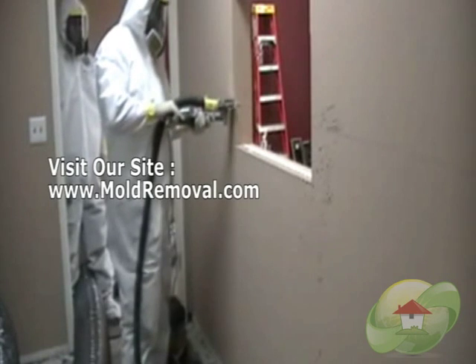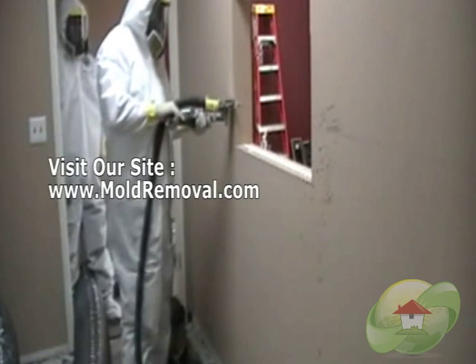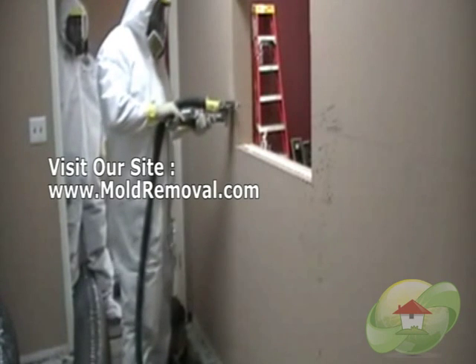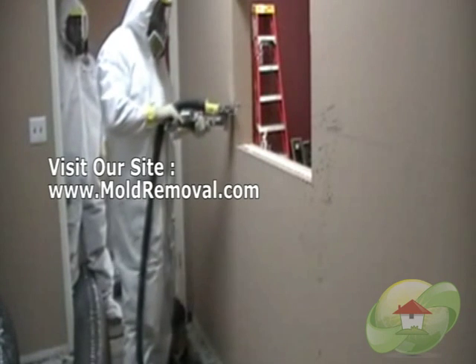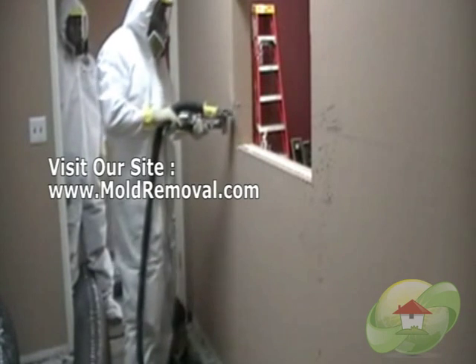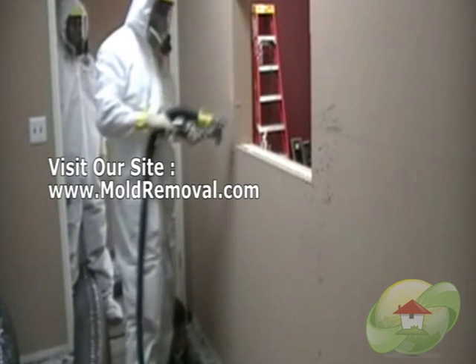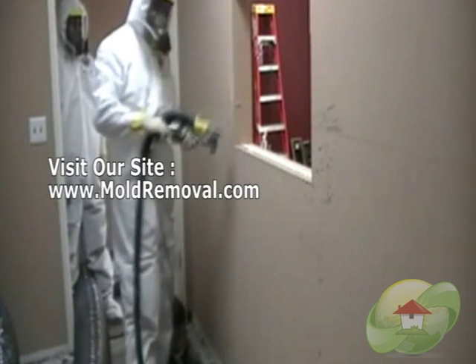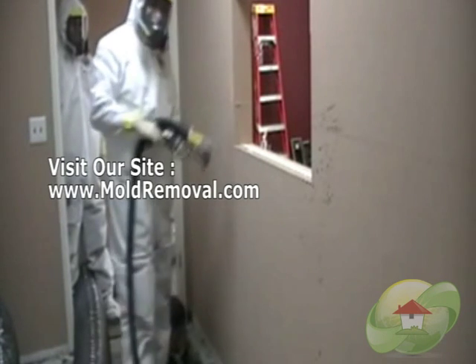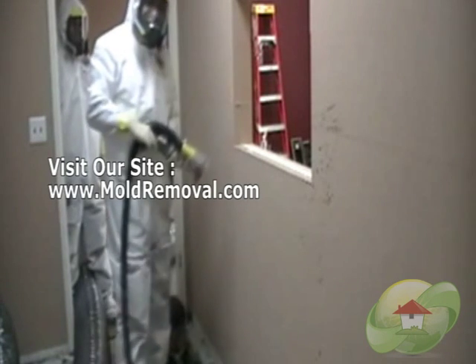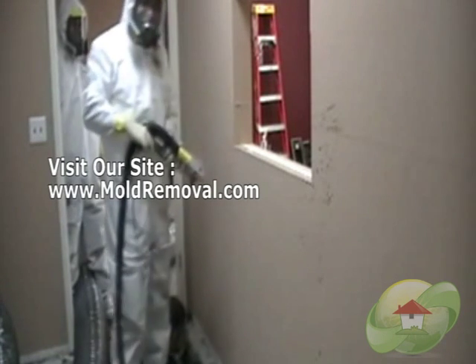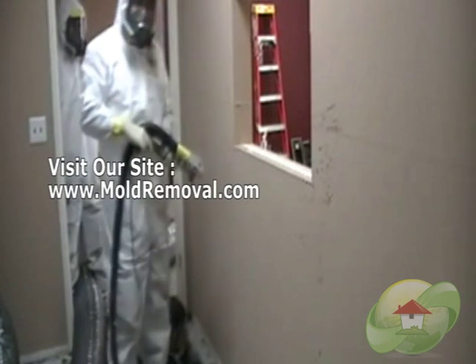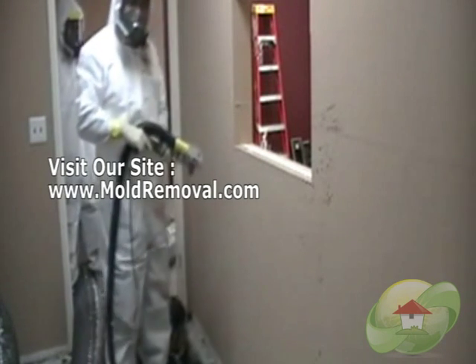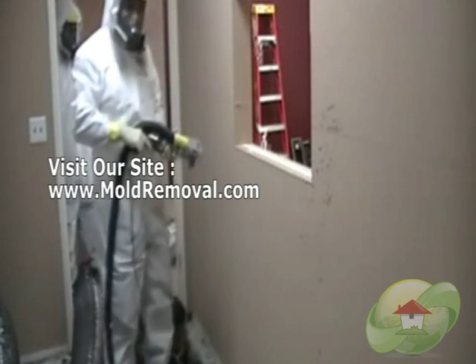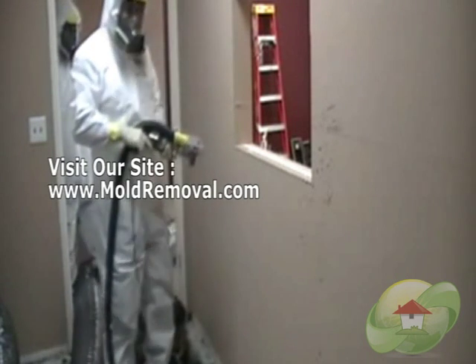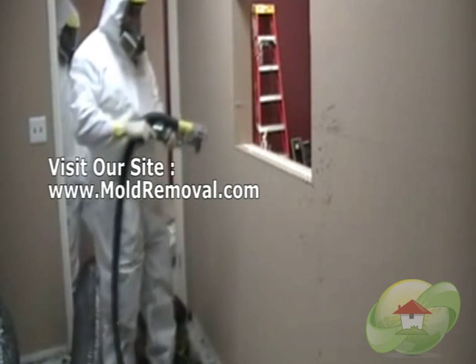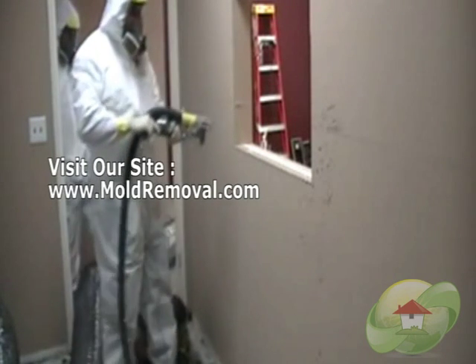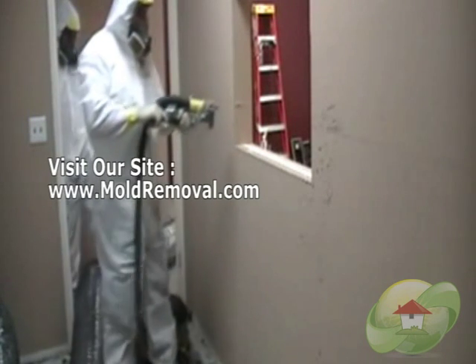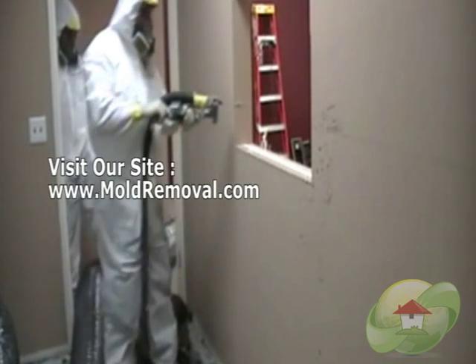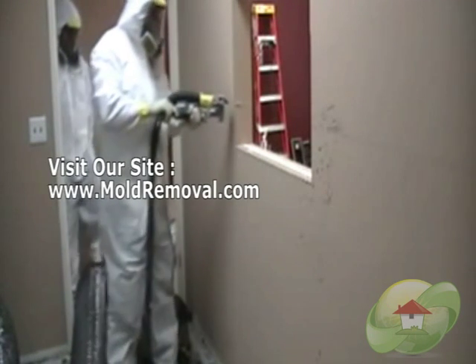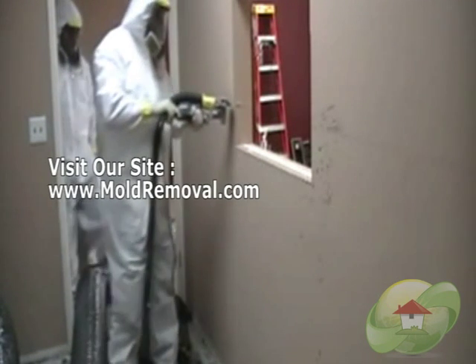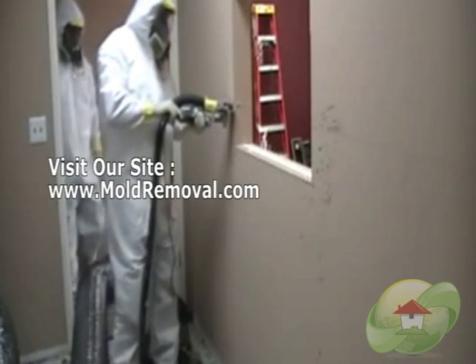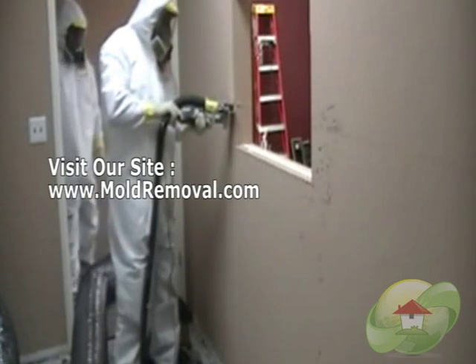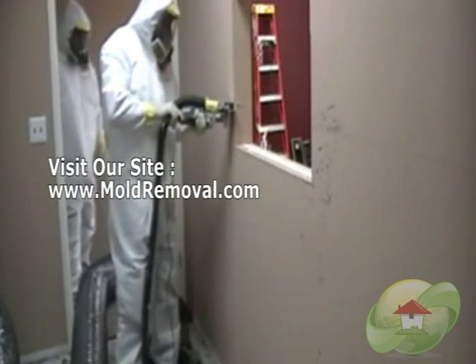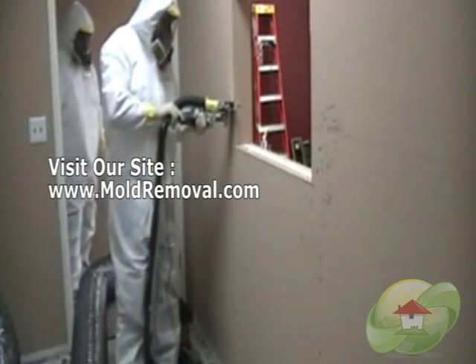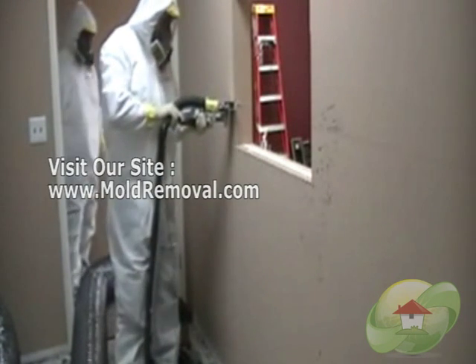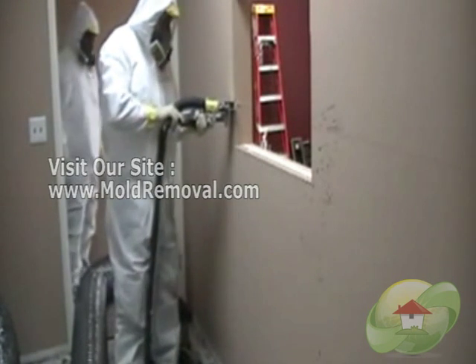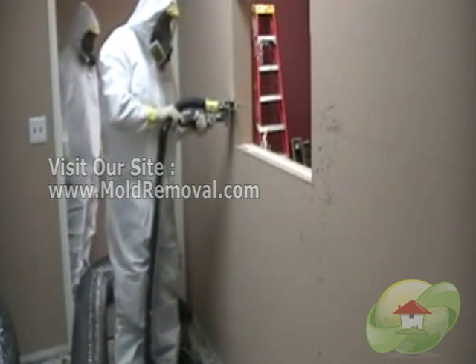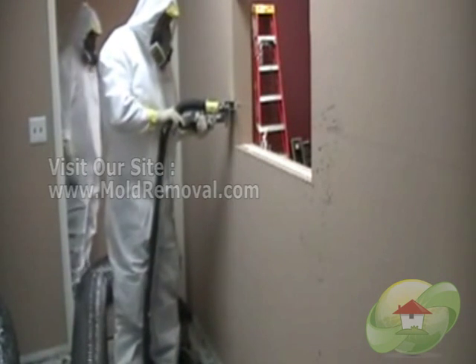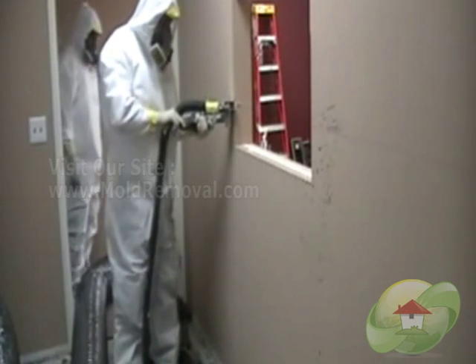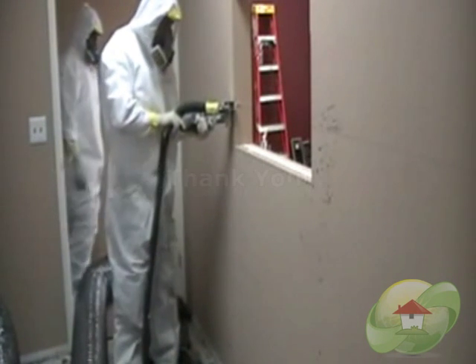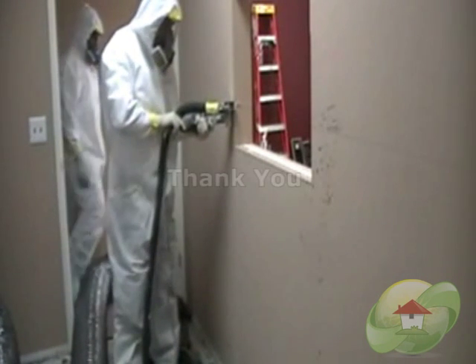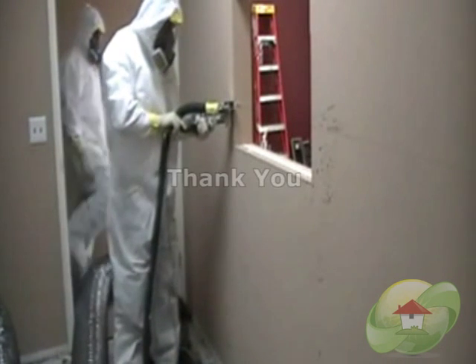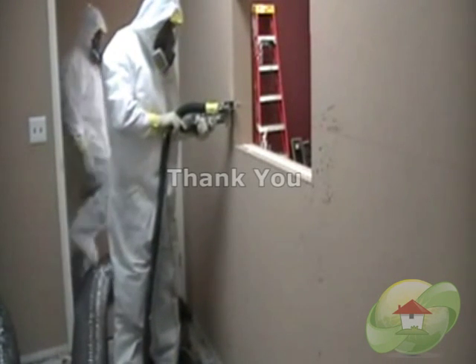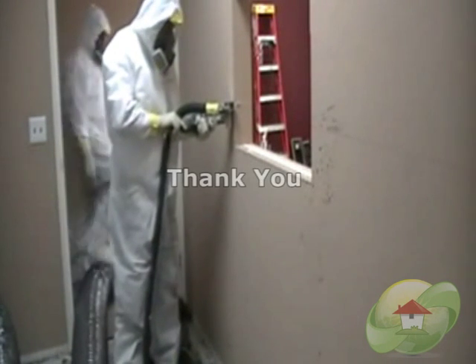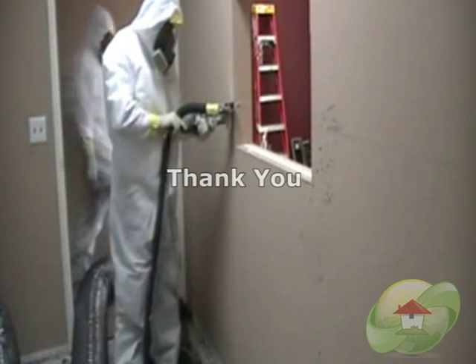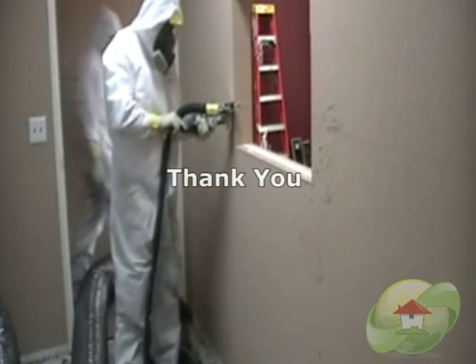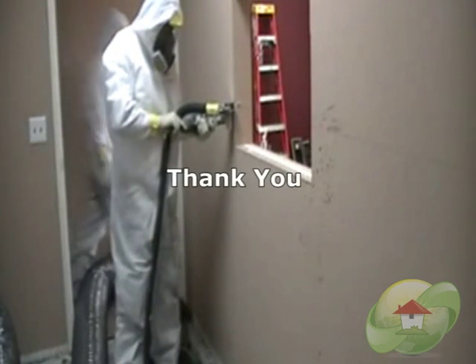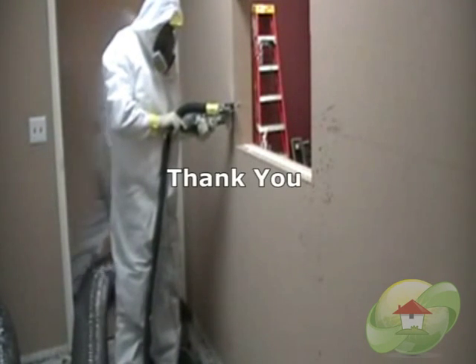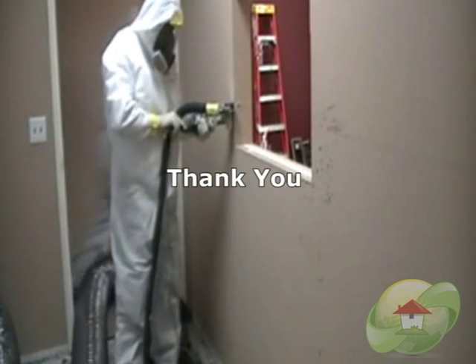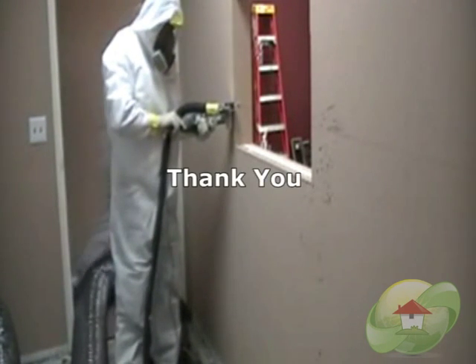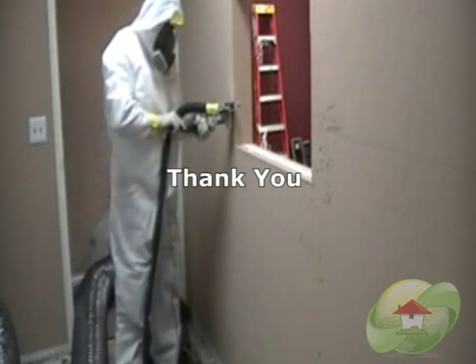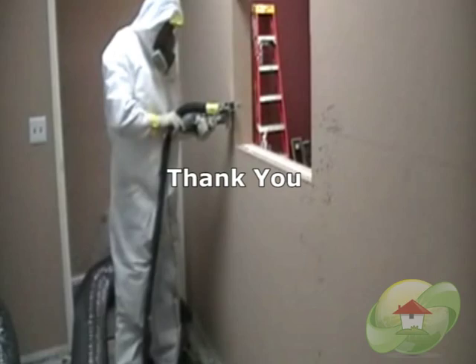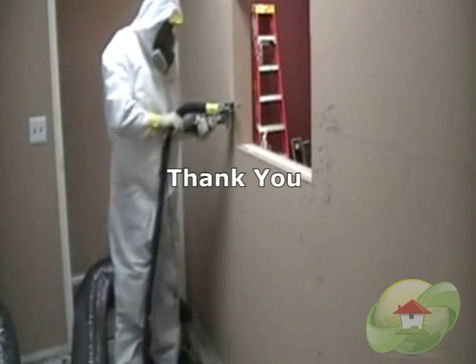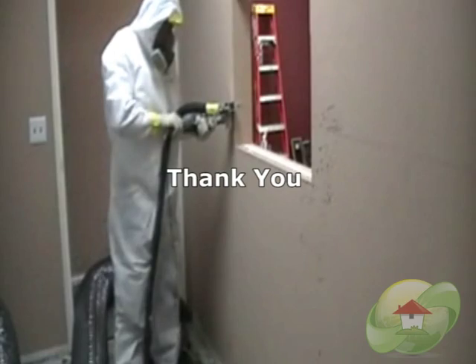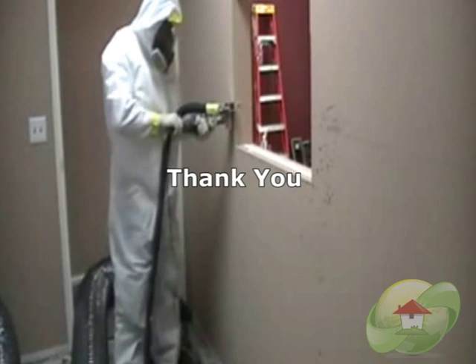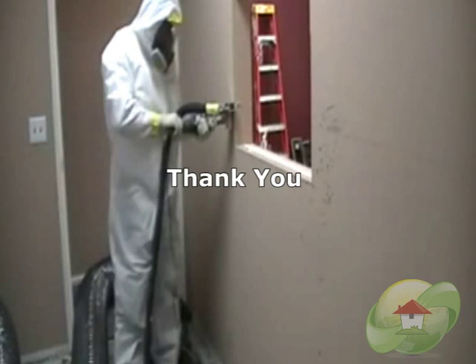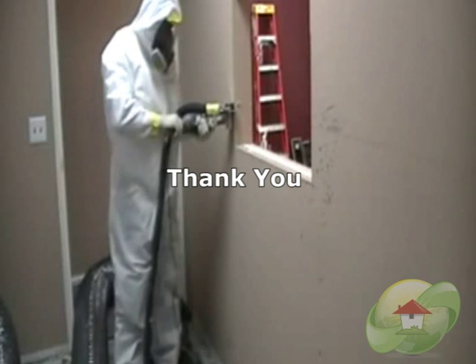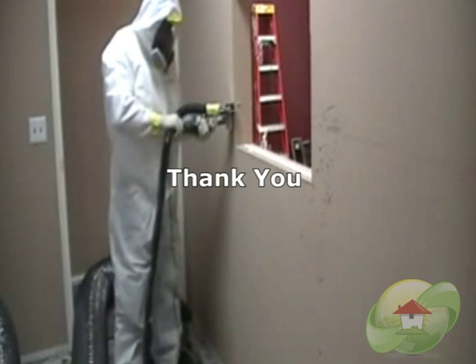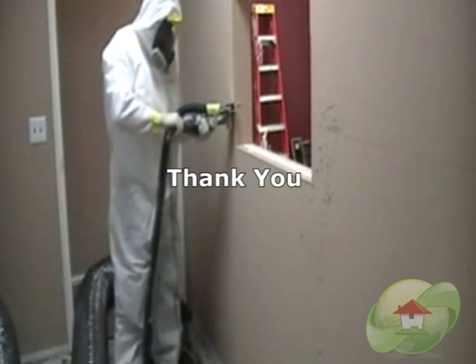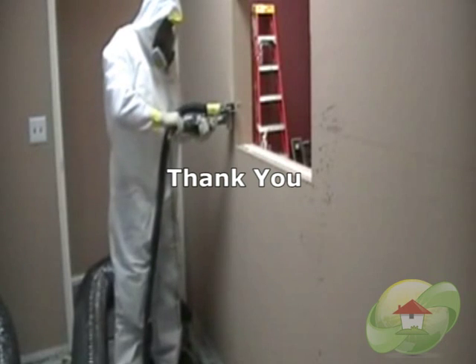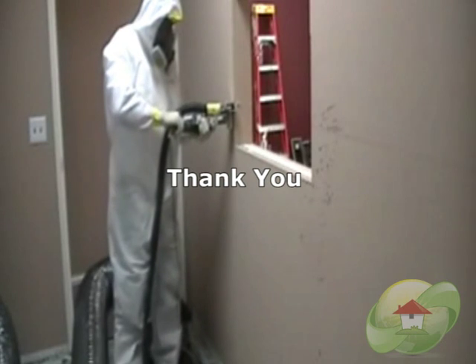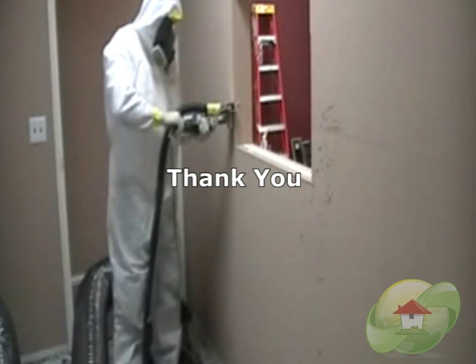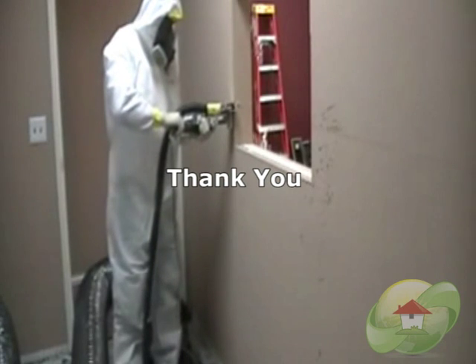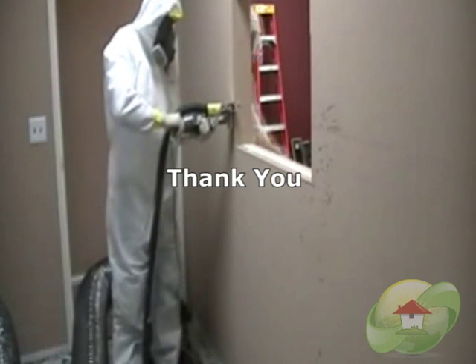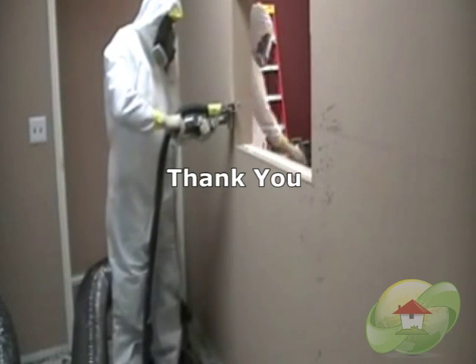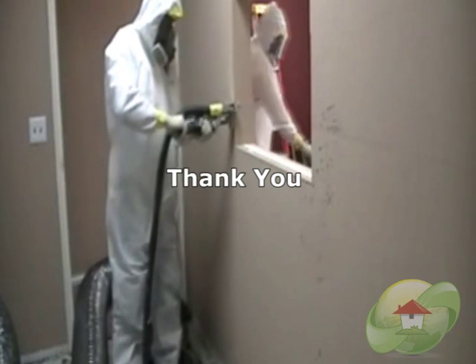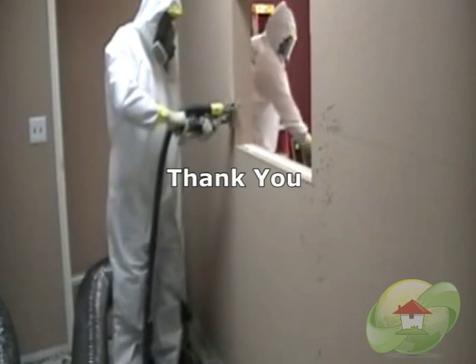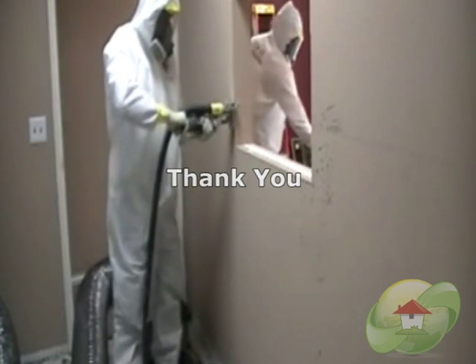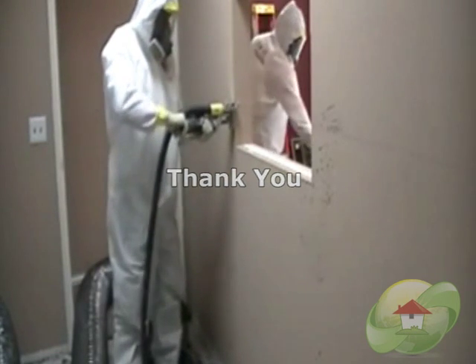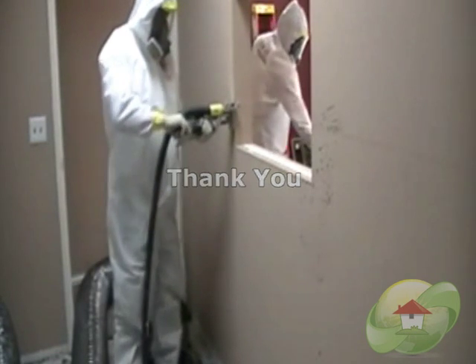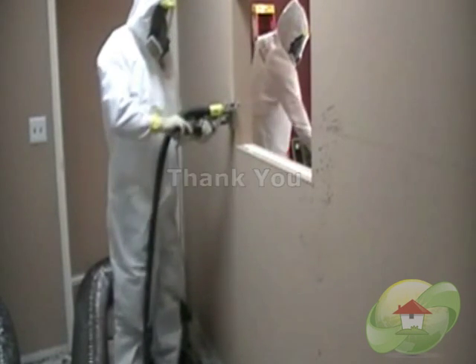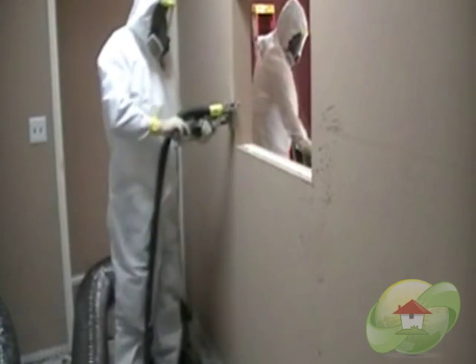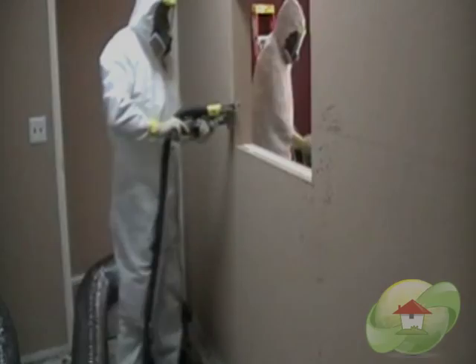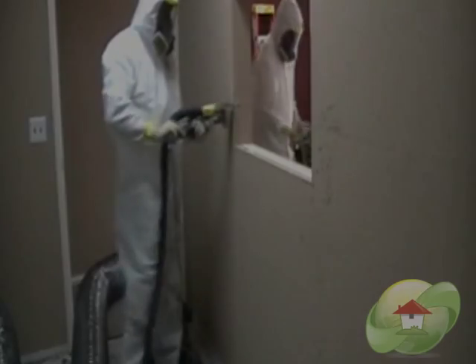Visit MoldRemoval.com for a complete list of articles and videos regarding your indoor air quality.